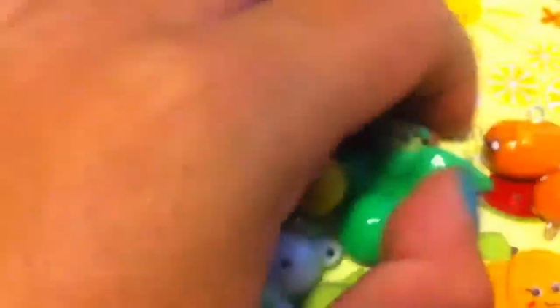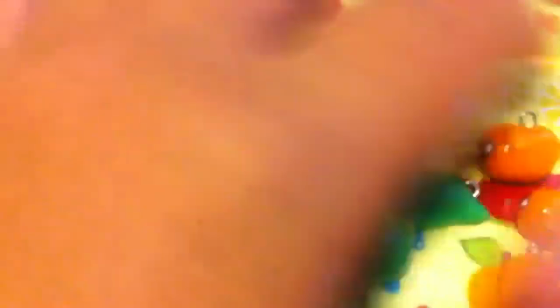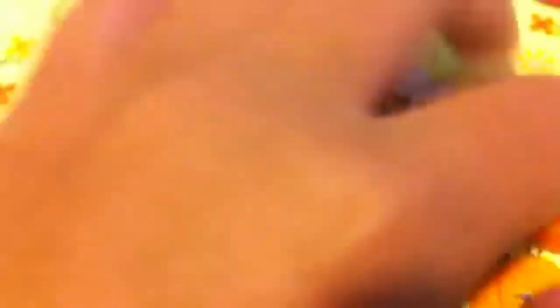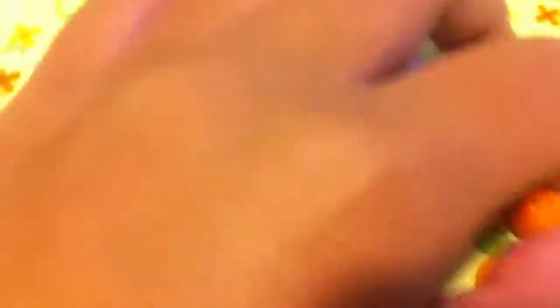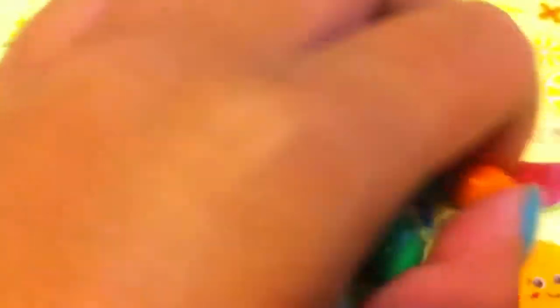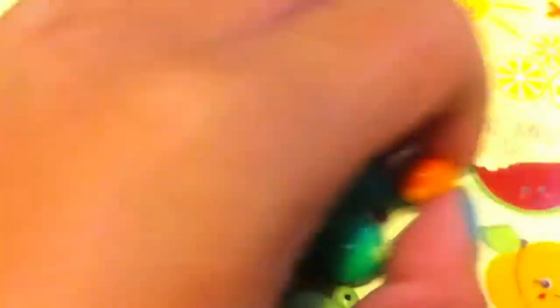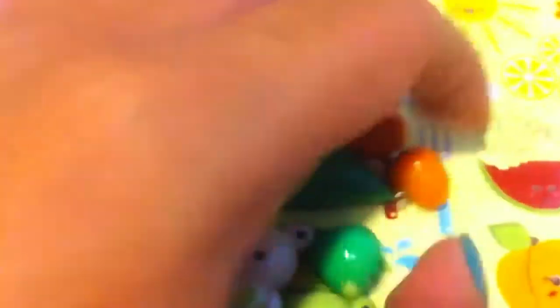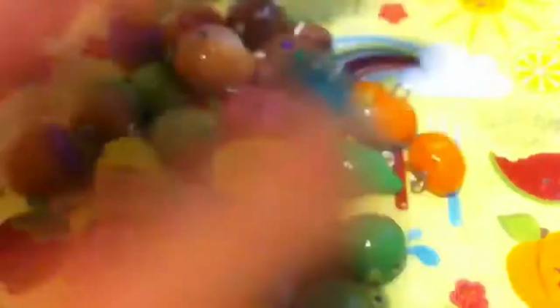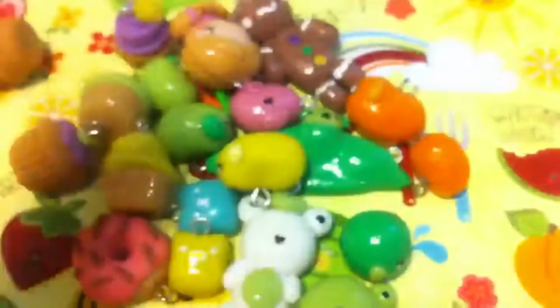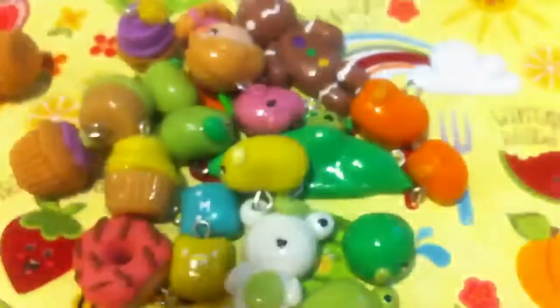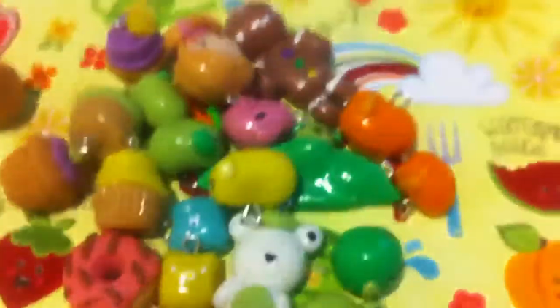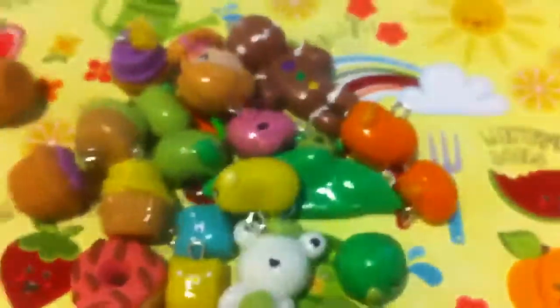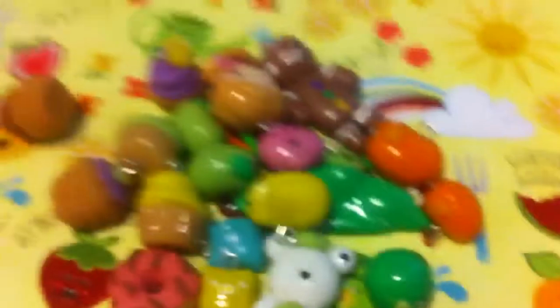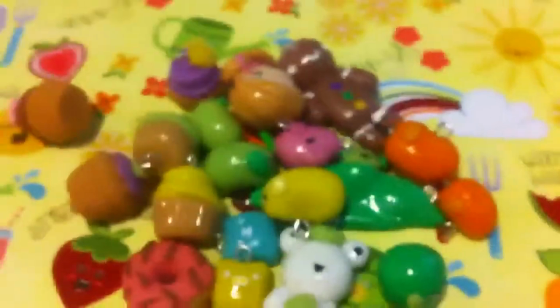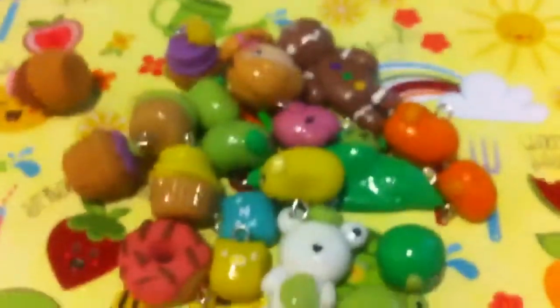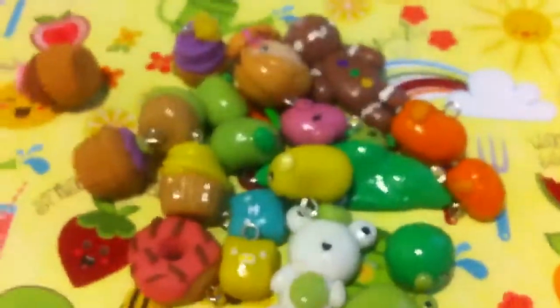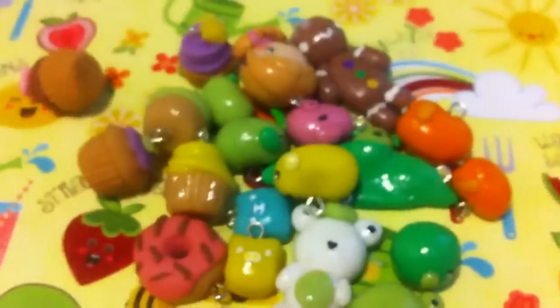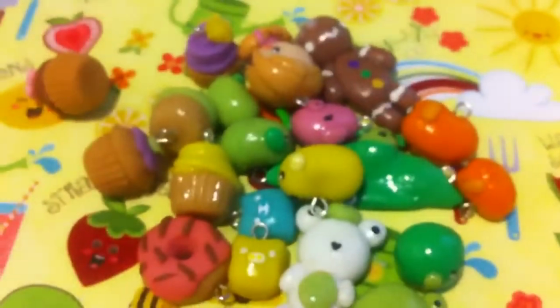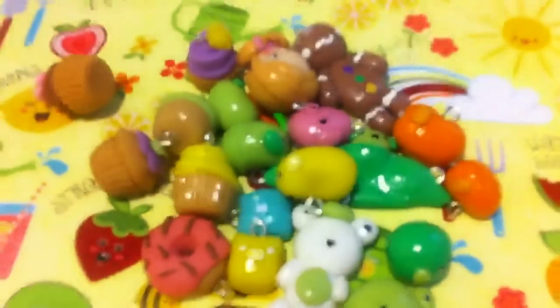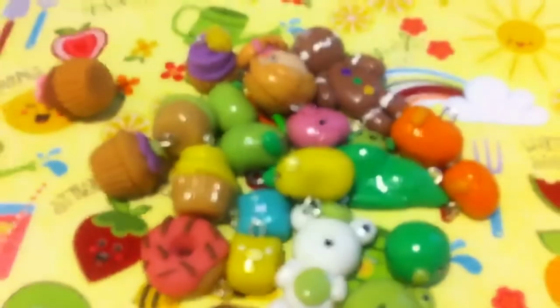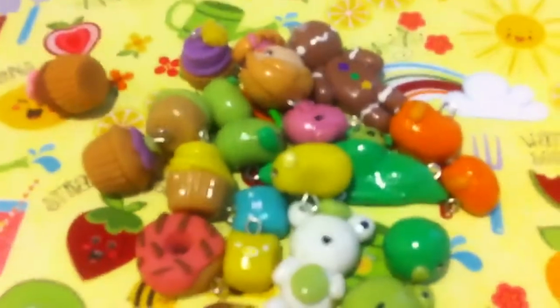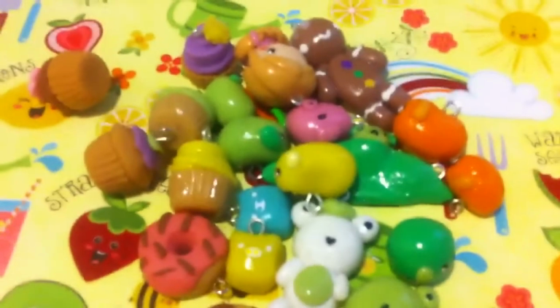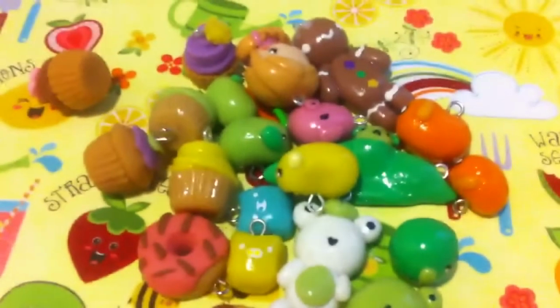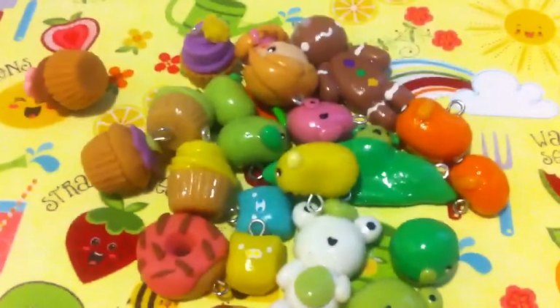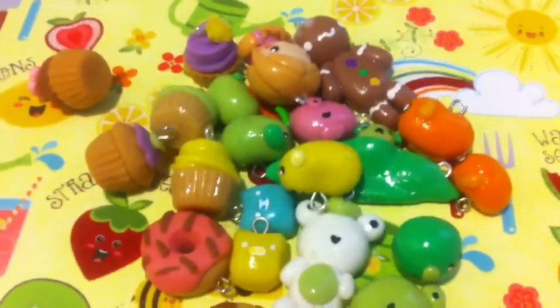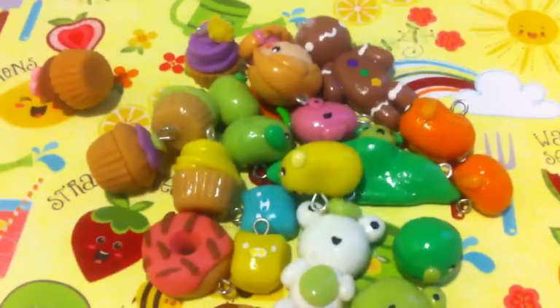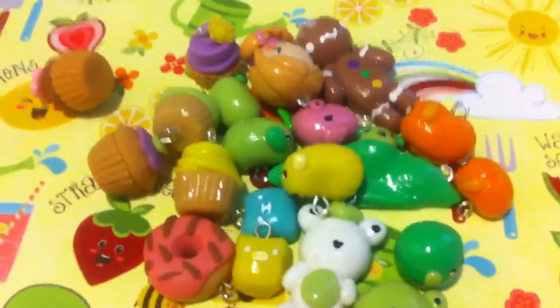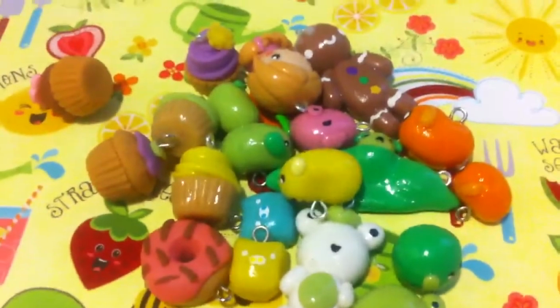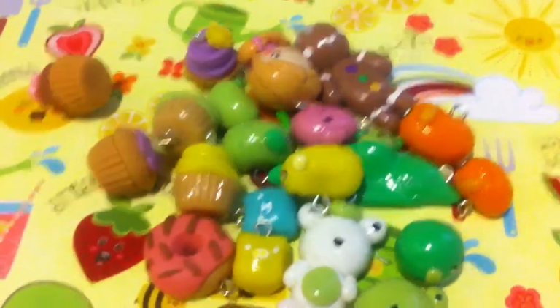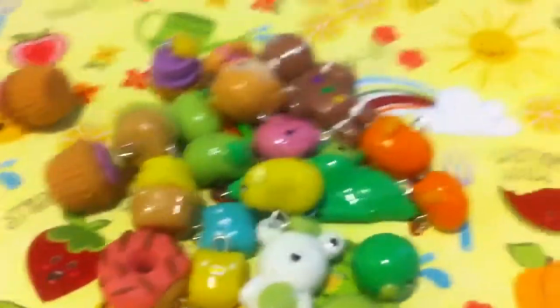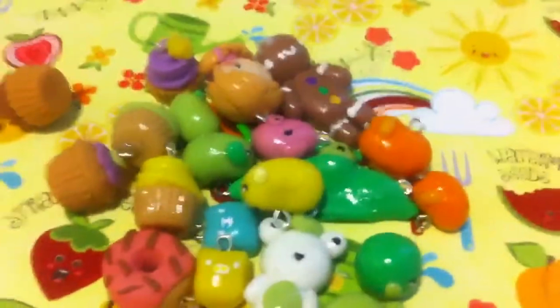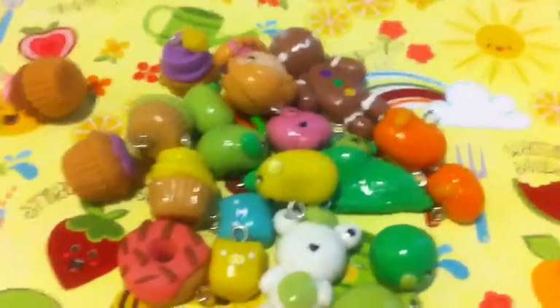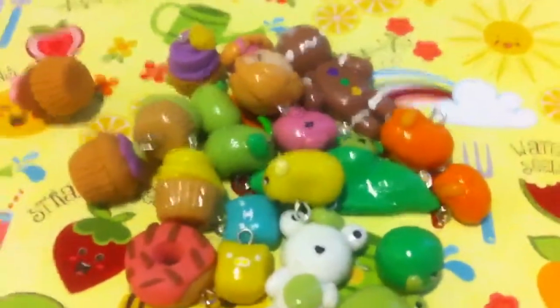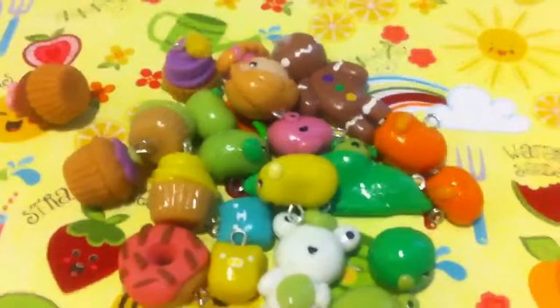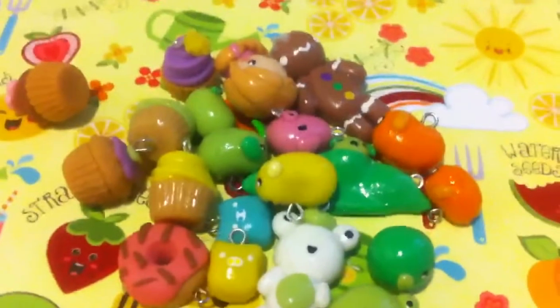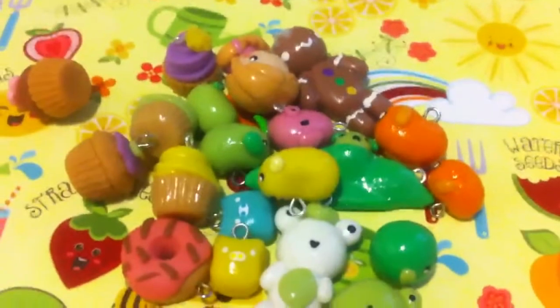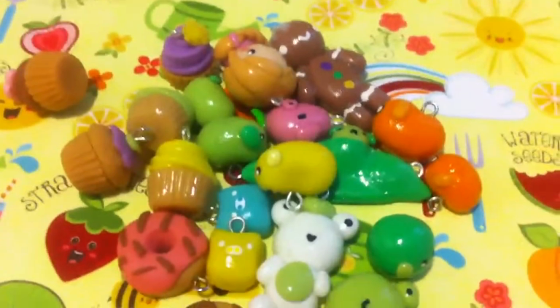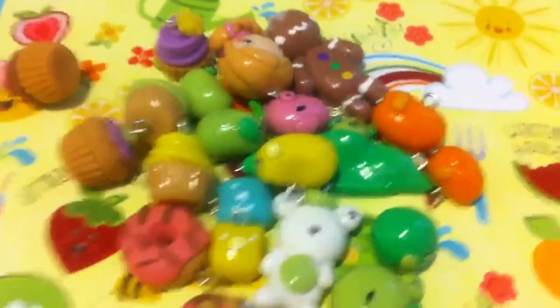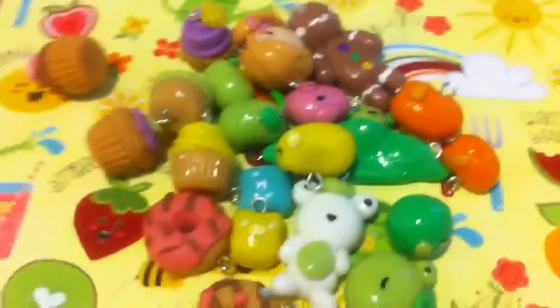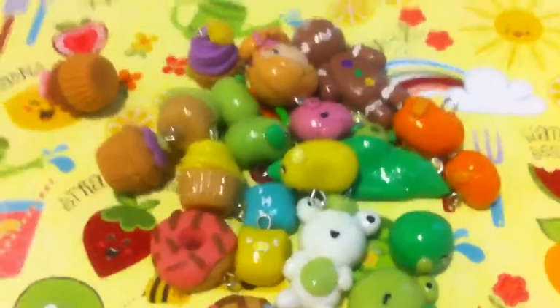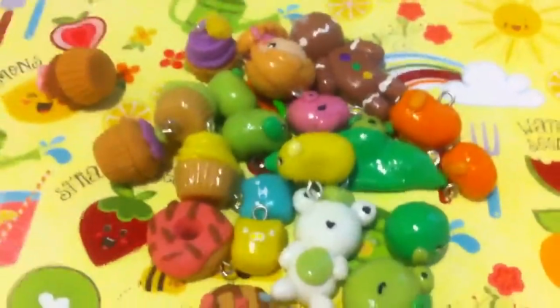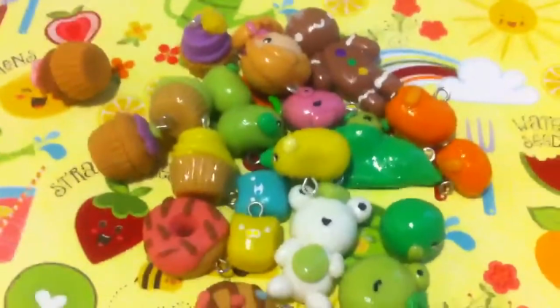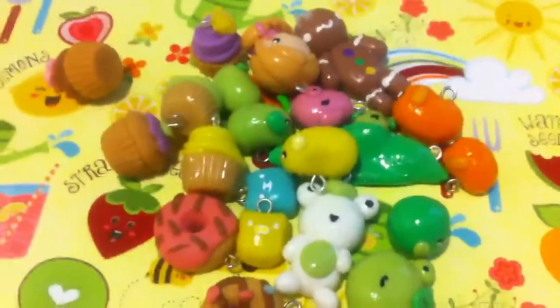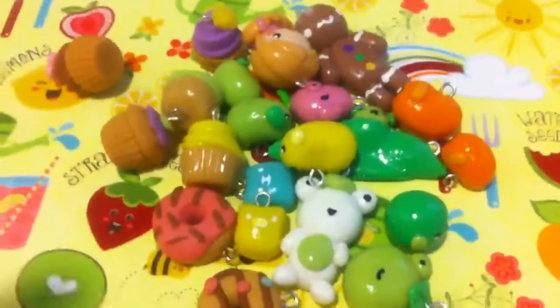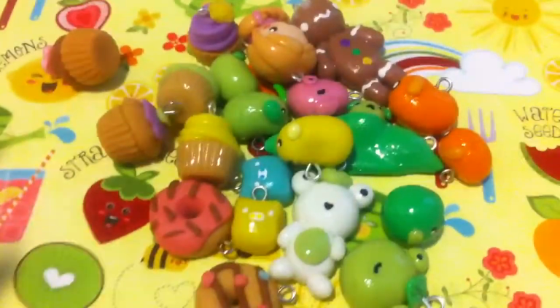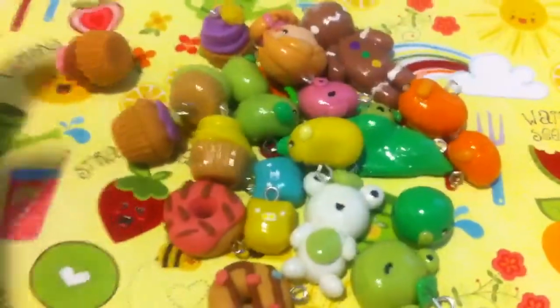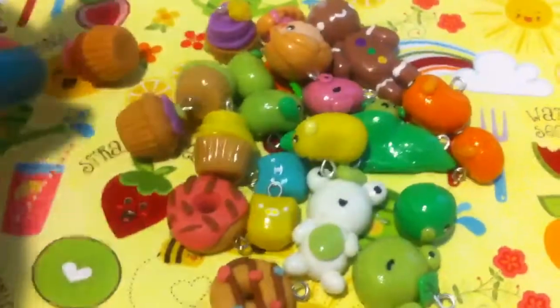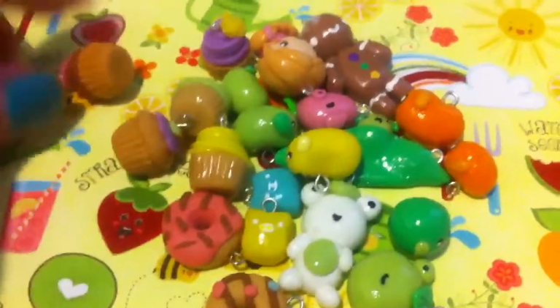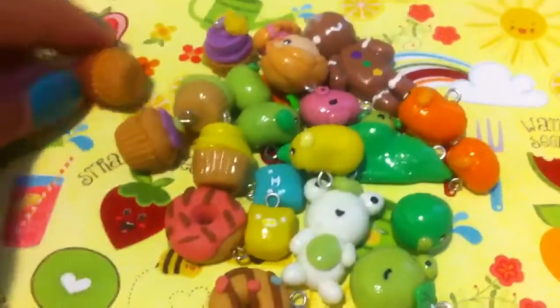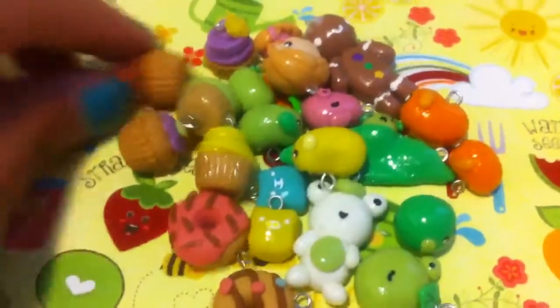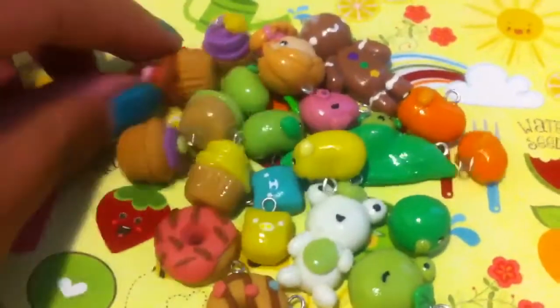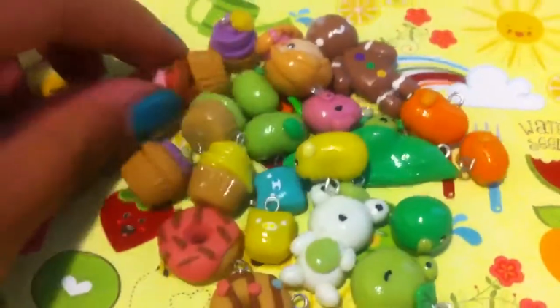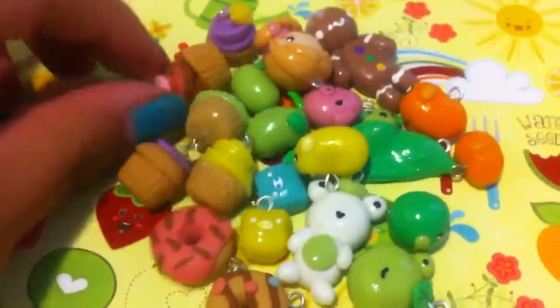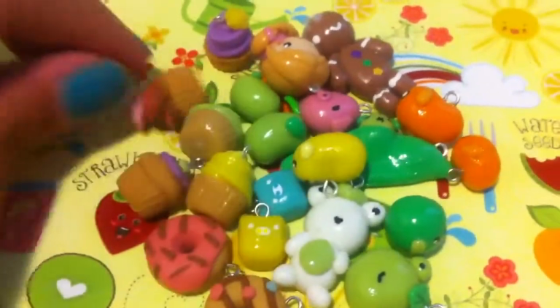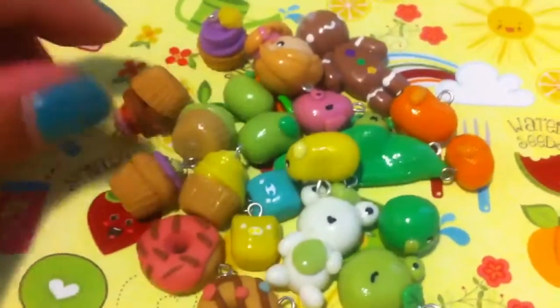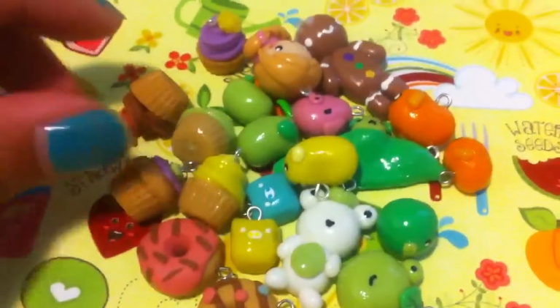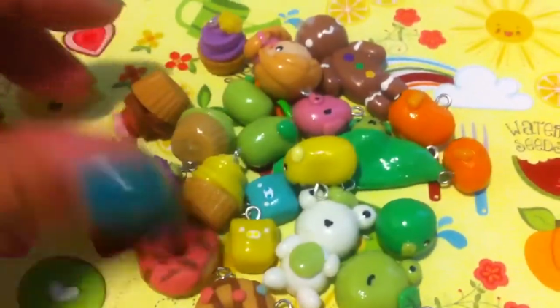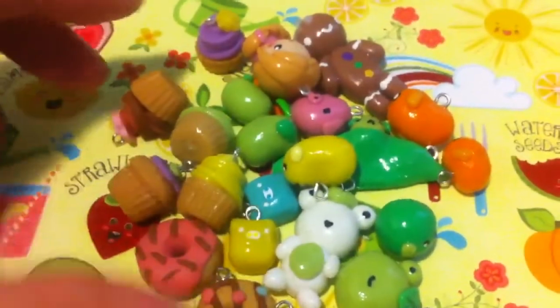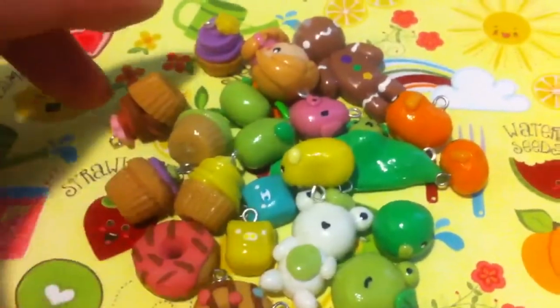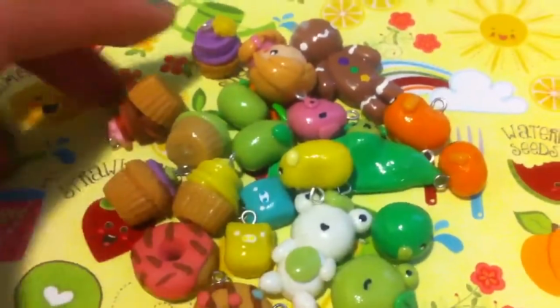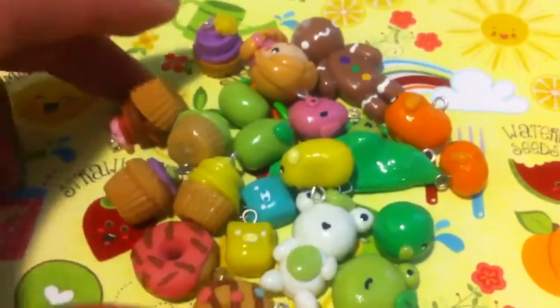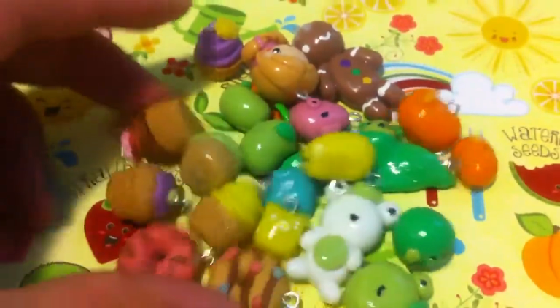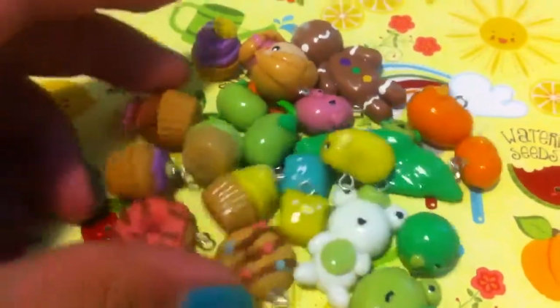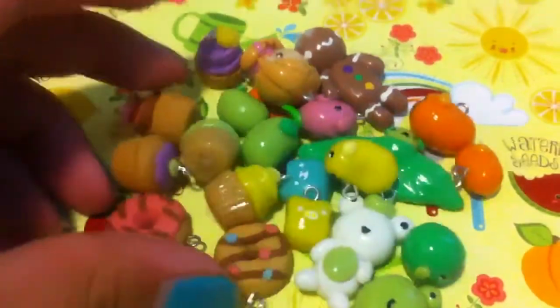So those are all my charms. I hope you guys like them, and I'll try to upload some charm updates weekly.